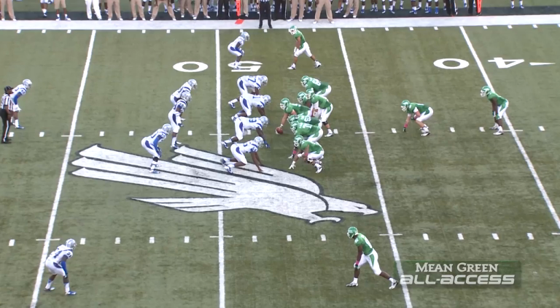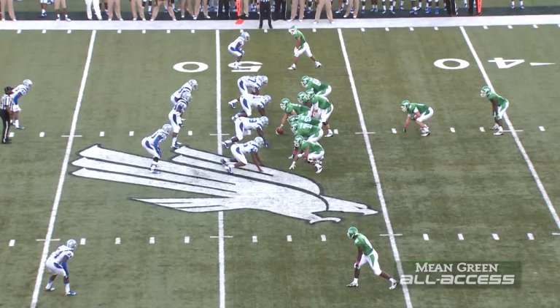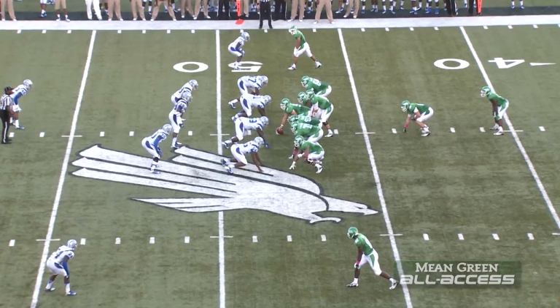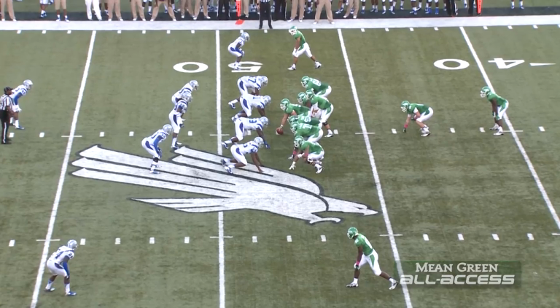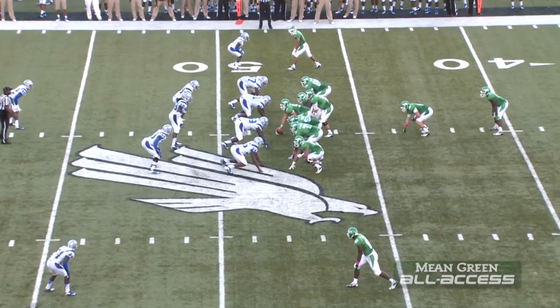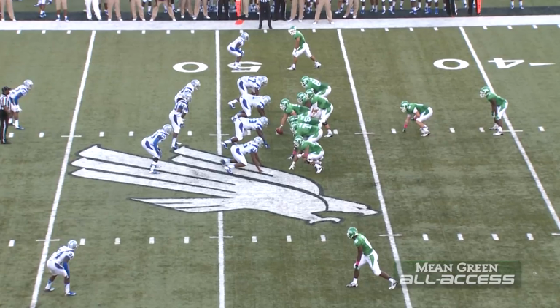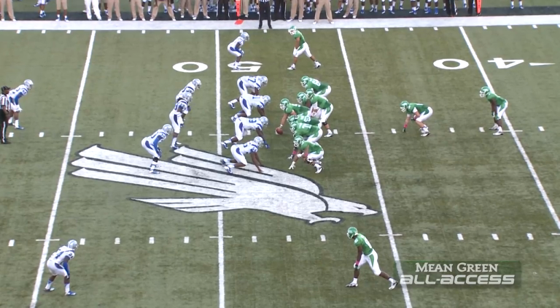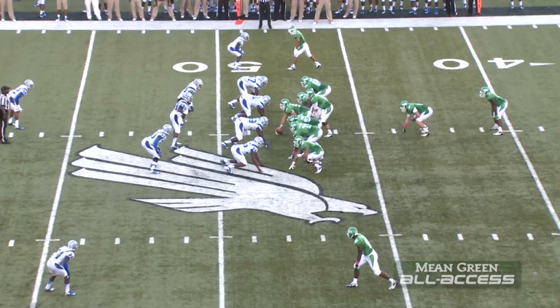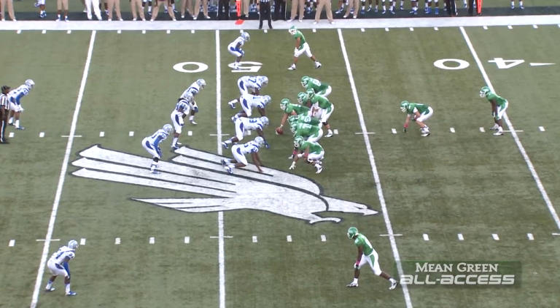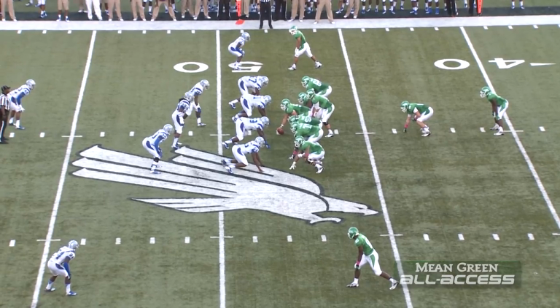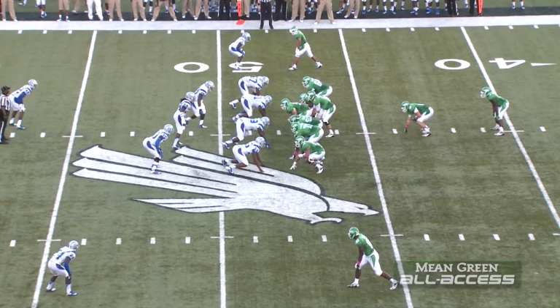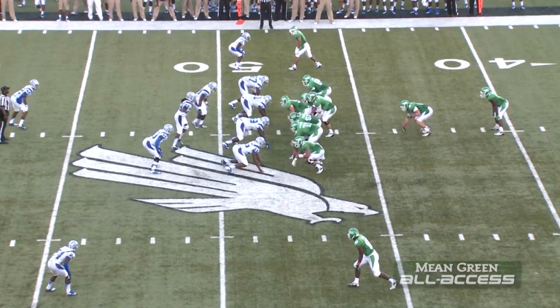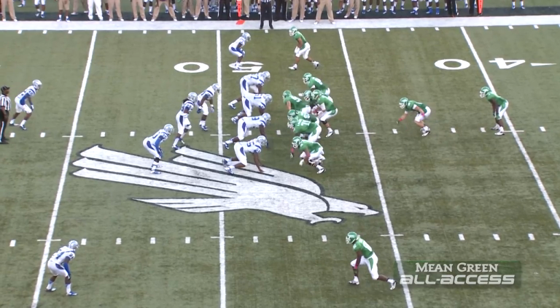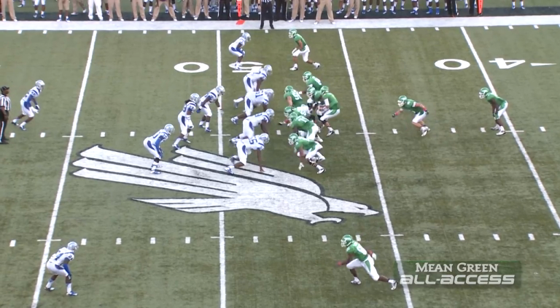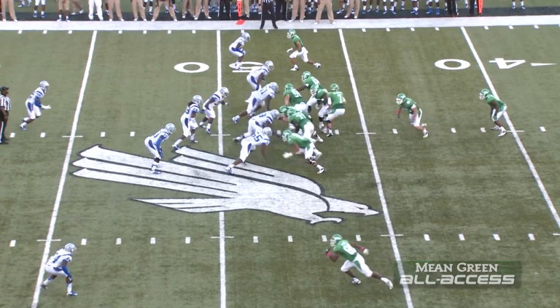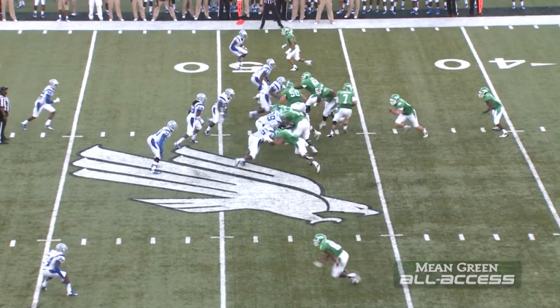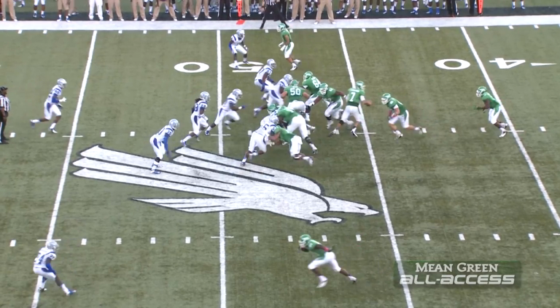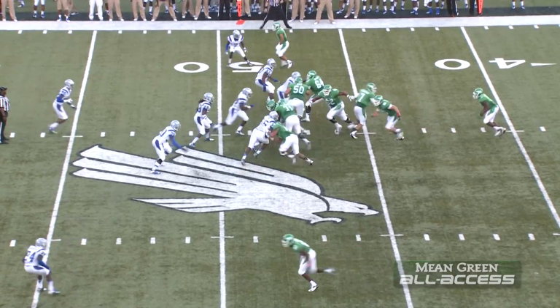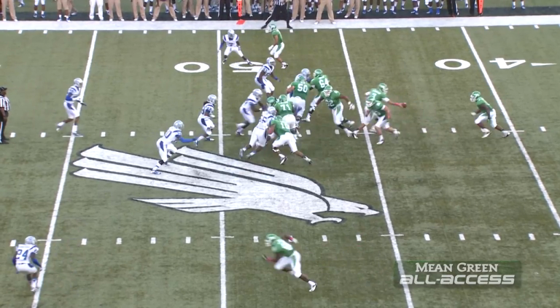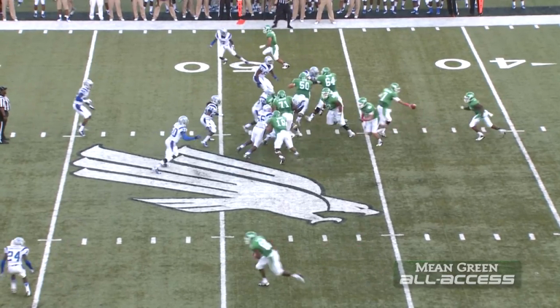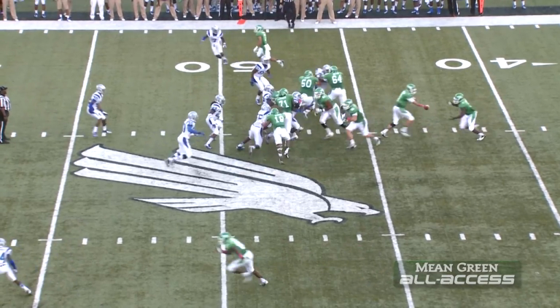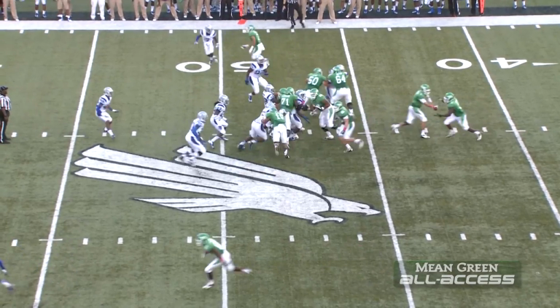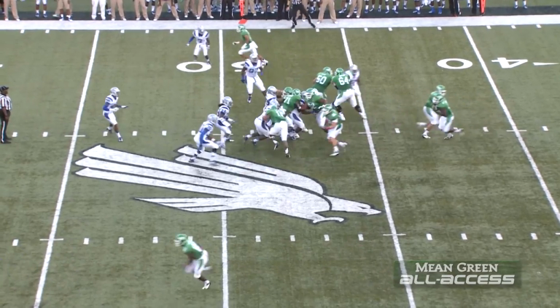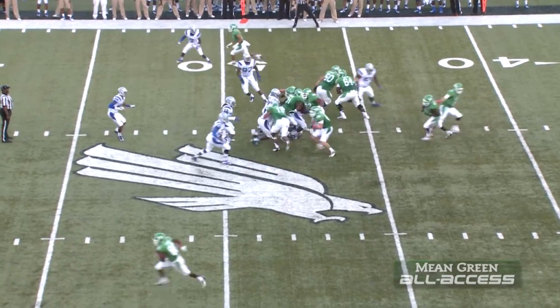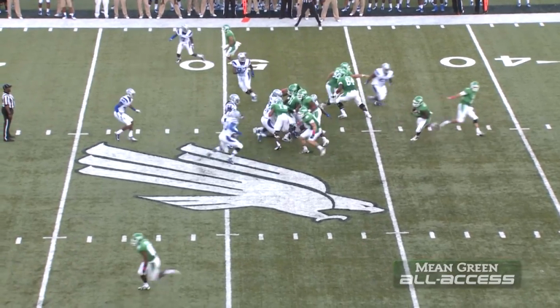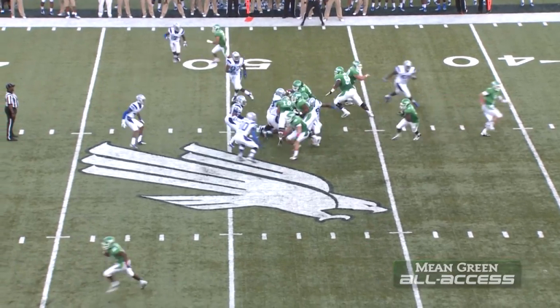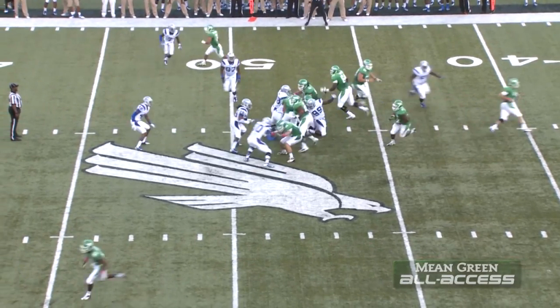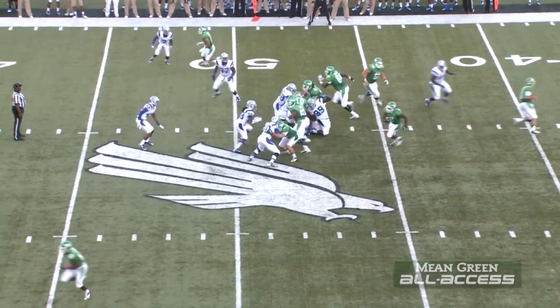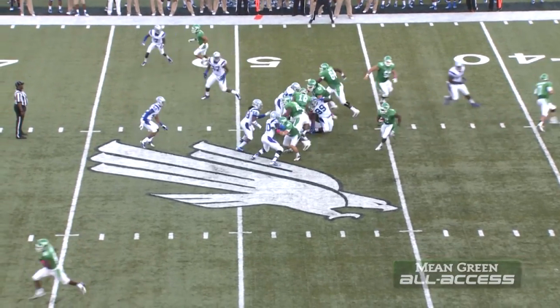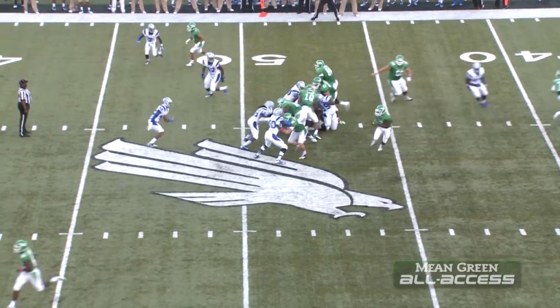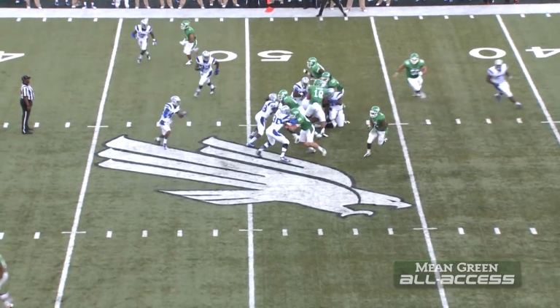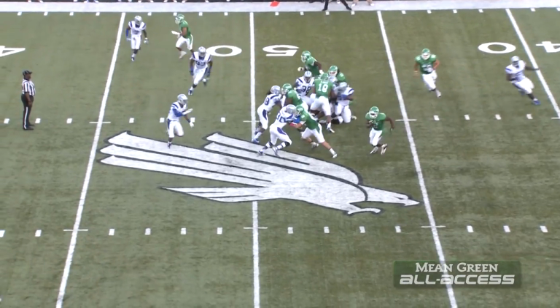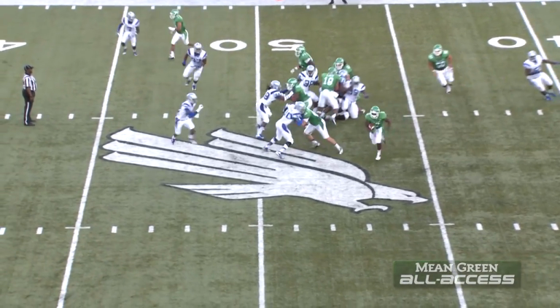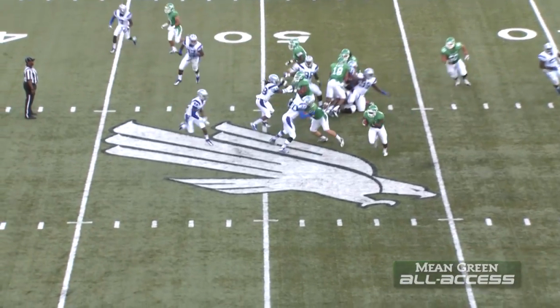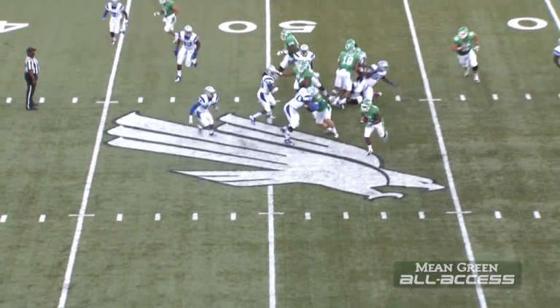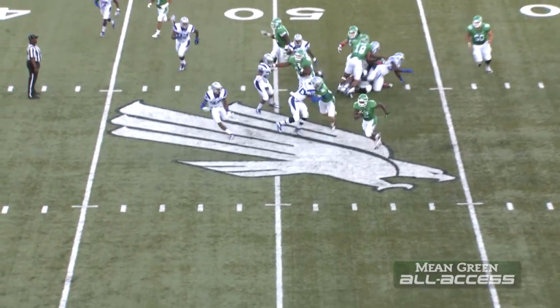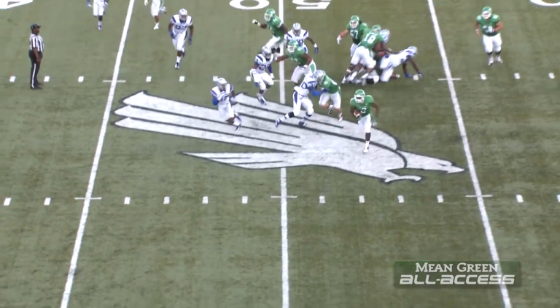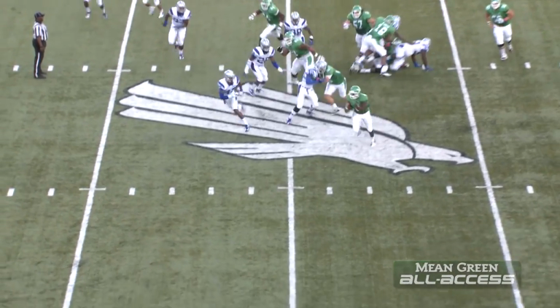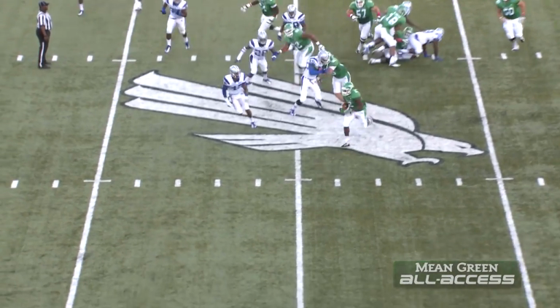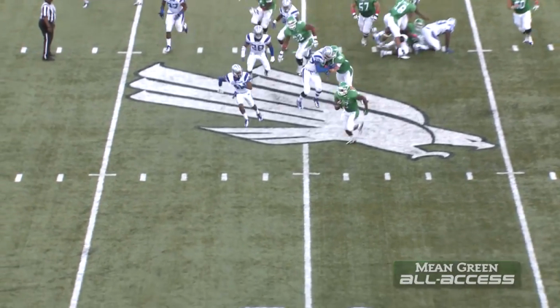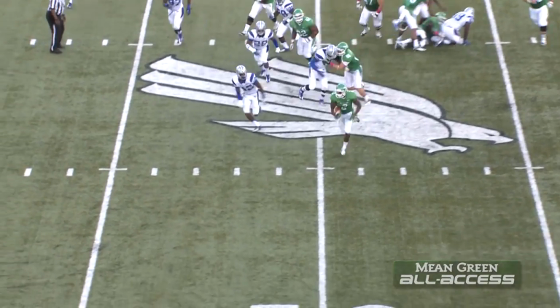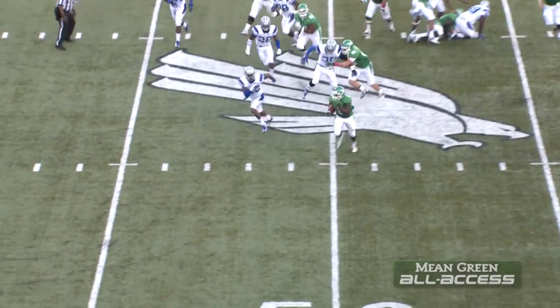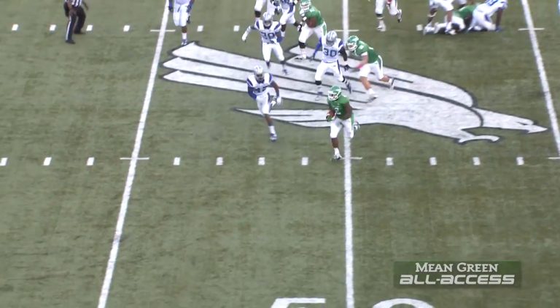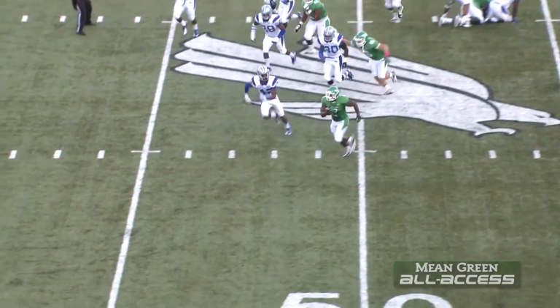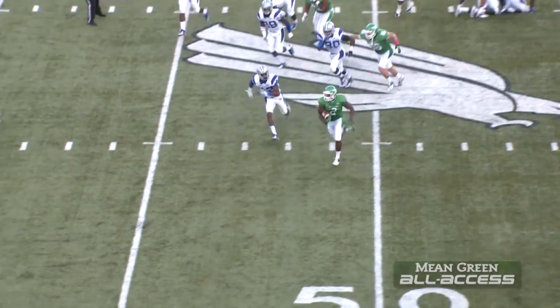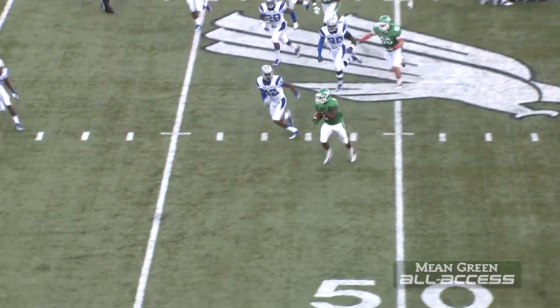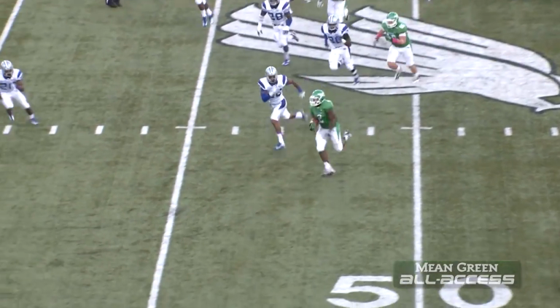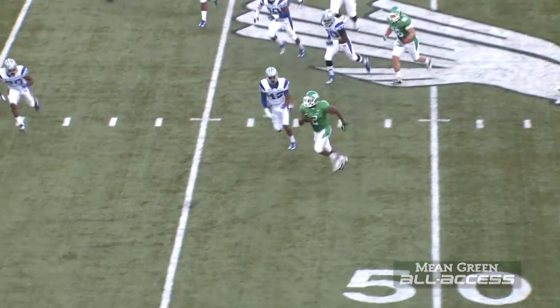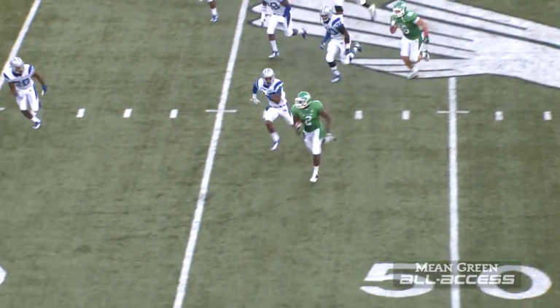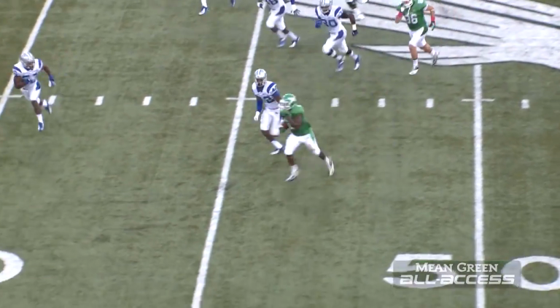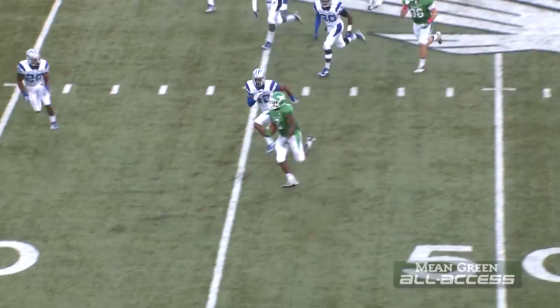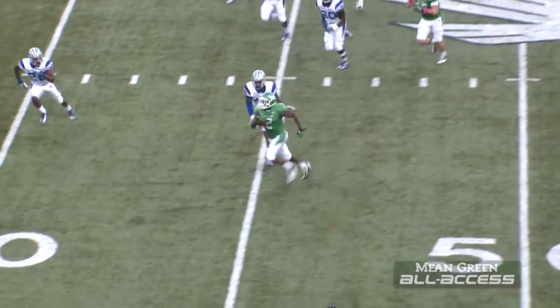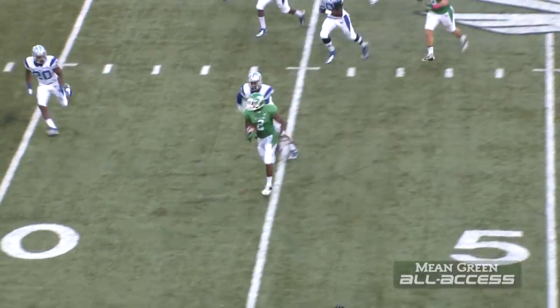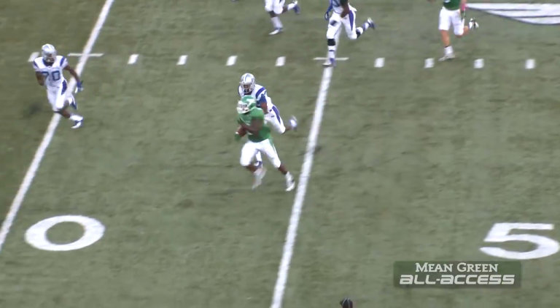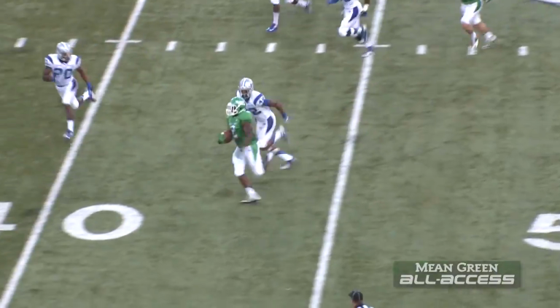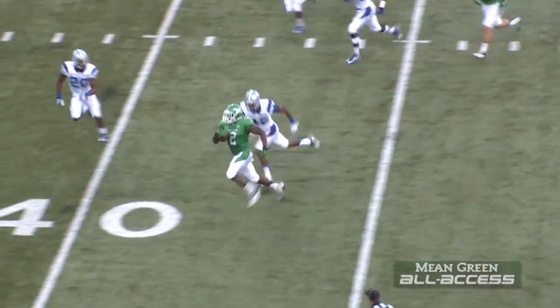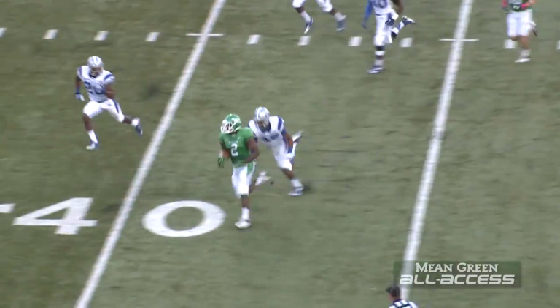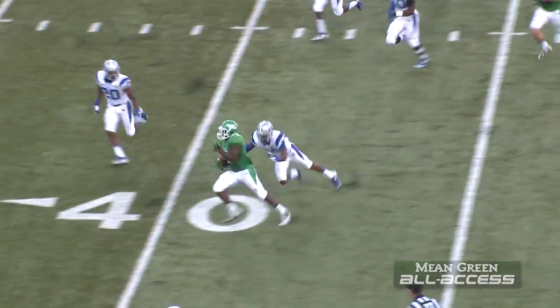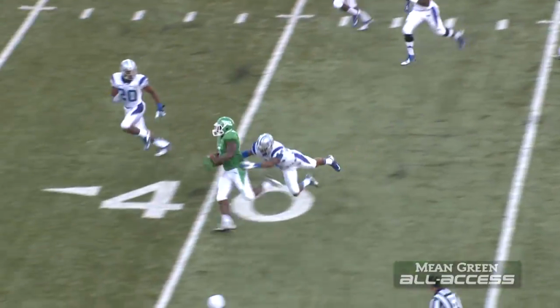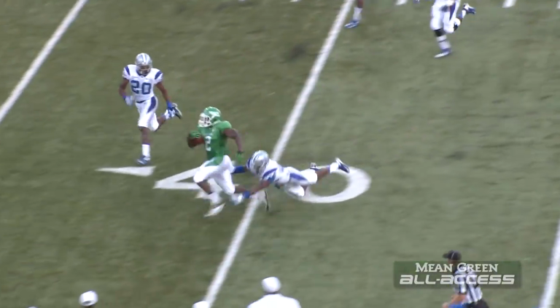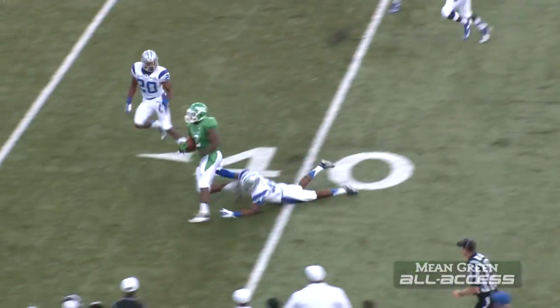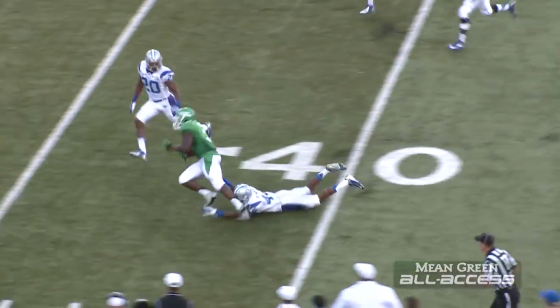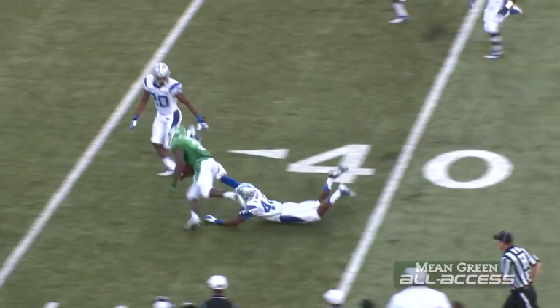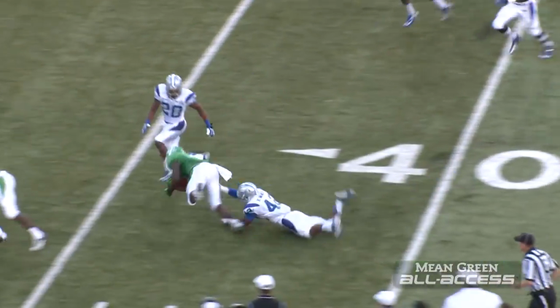Thompson under center, eye set behind him, and he will hand the ball off. Pegram, left tackle, first down and more. 45, 40.